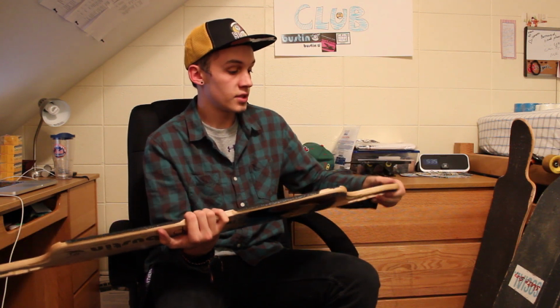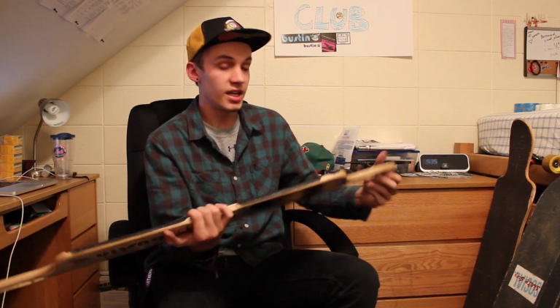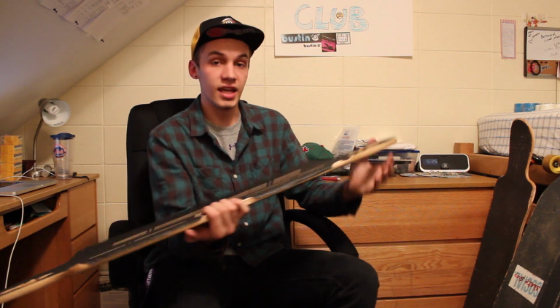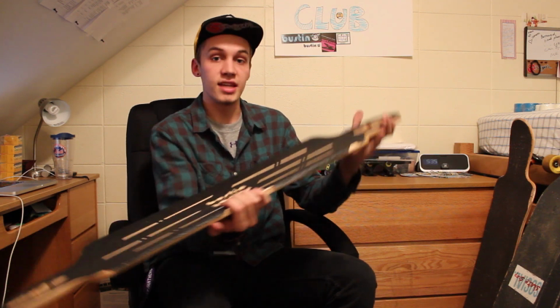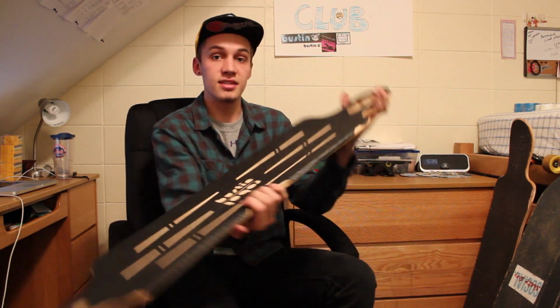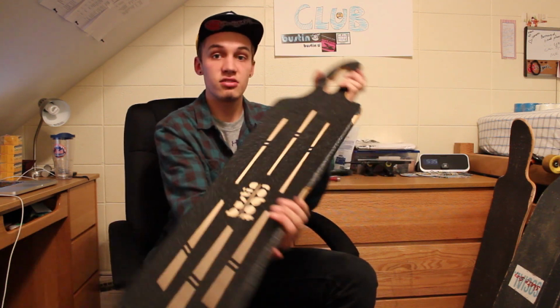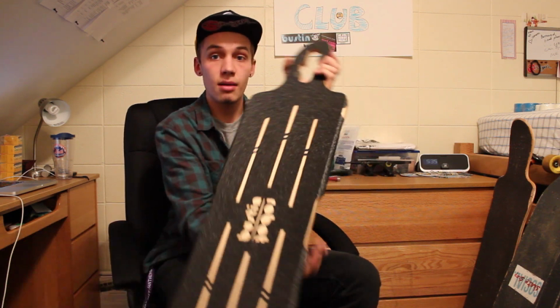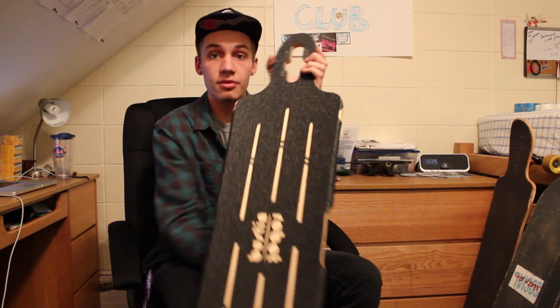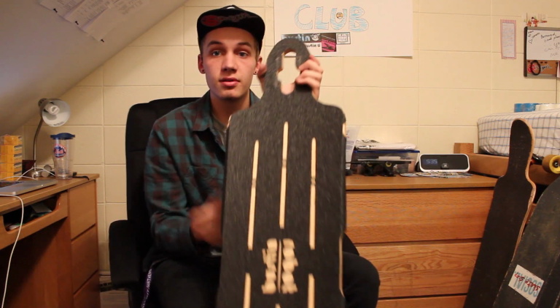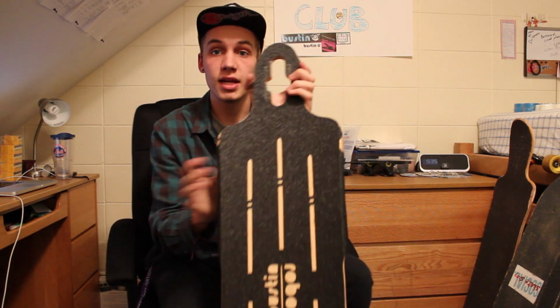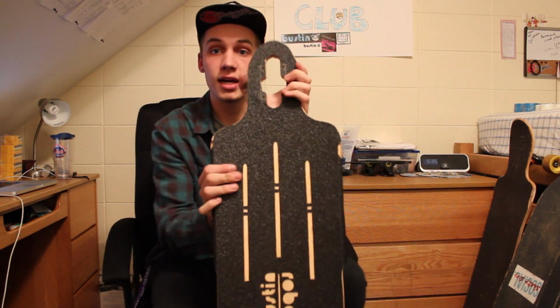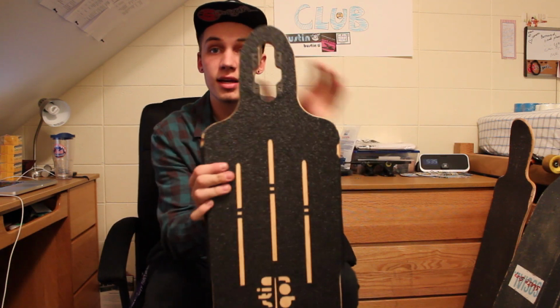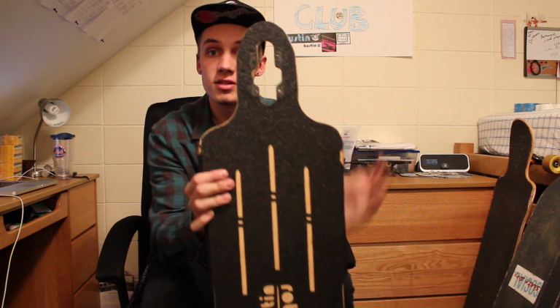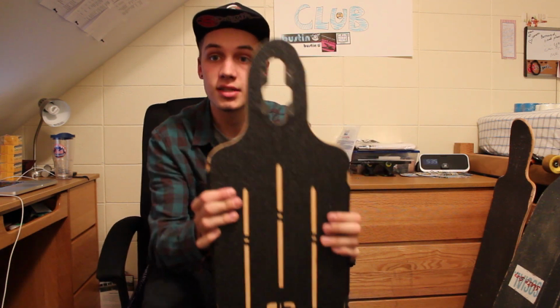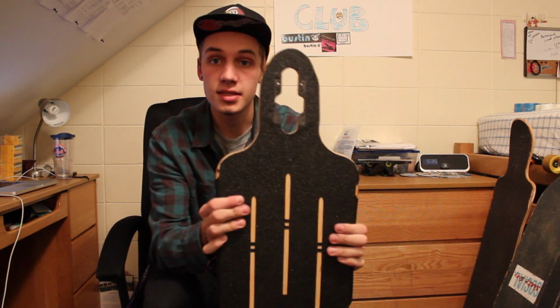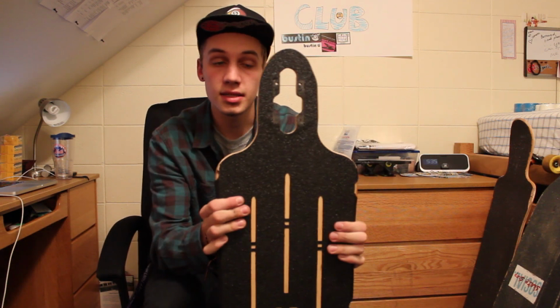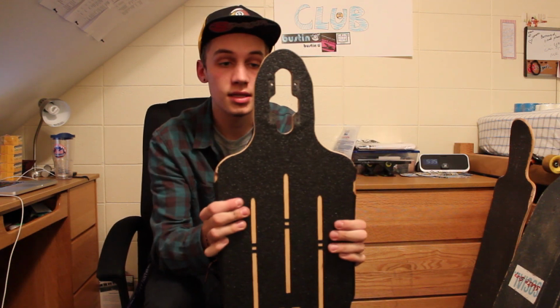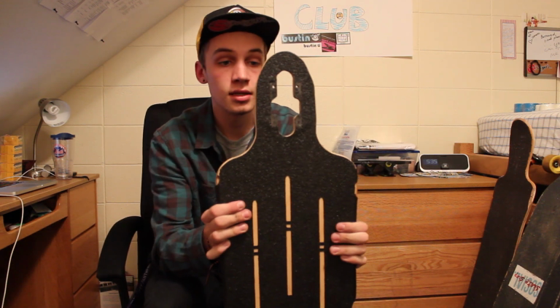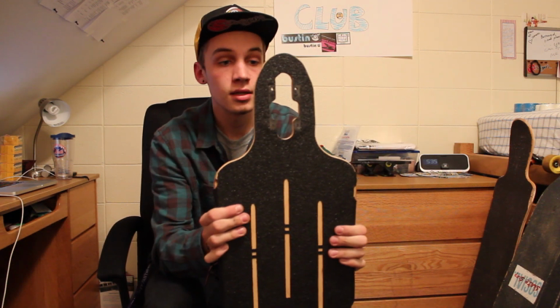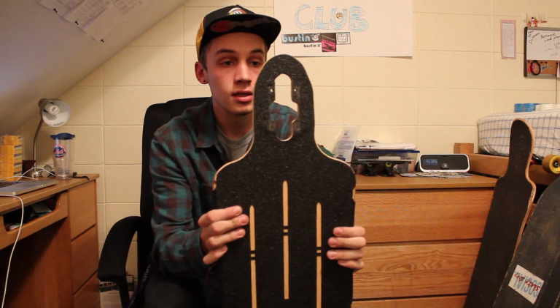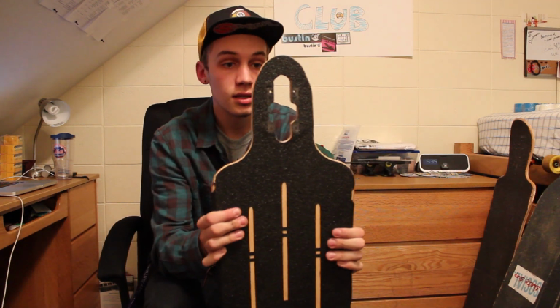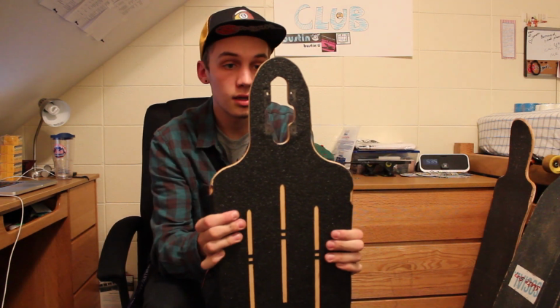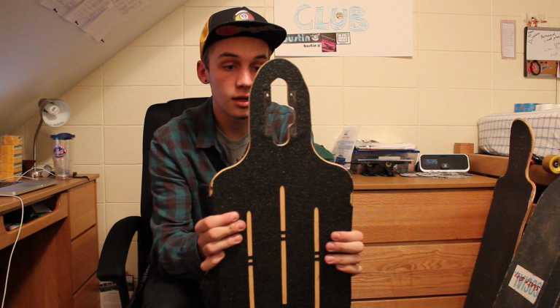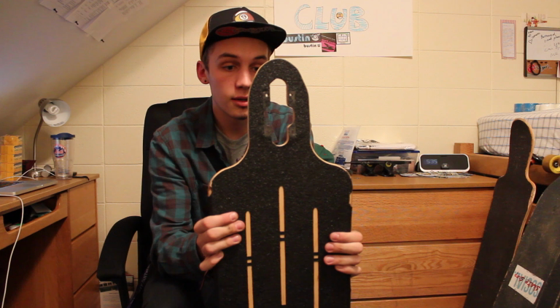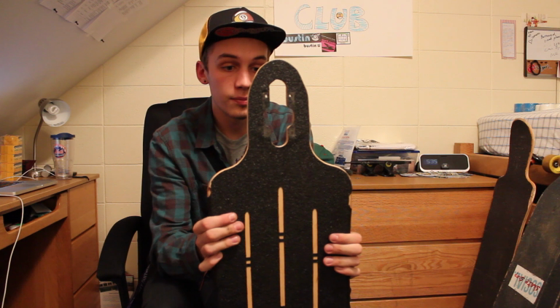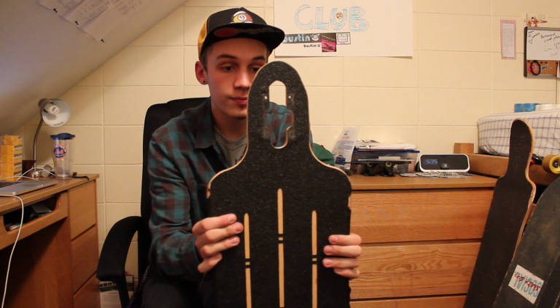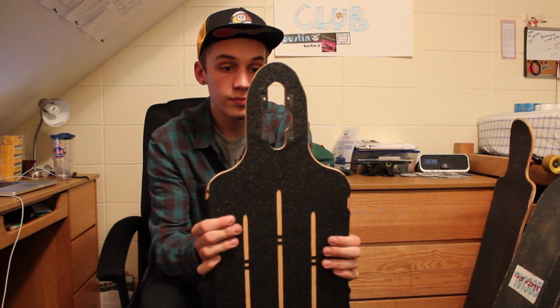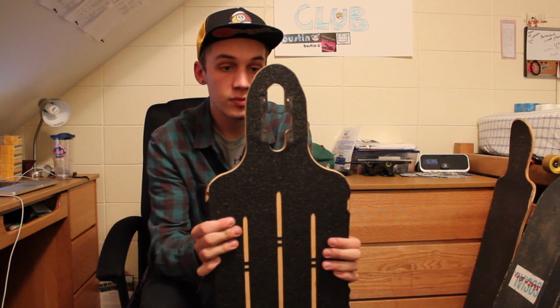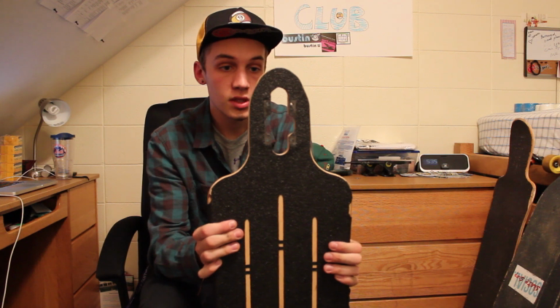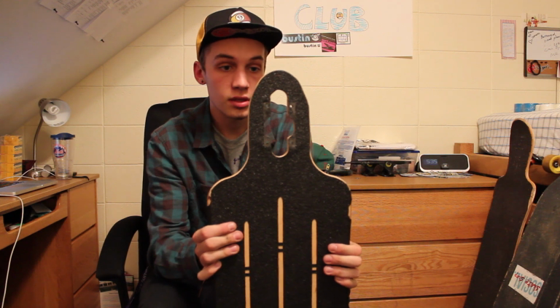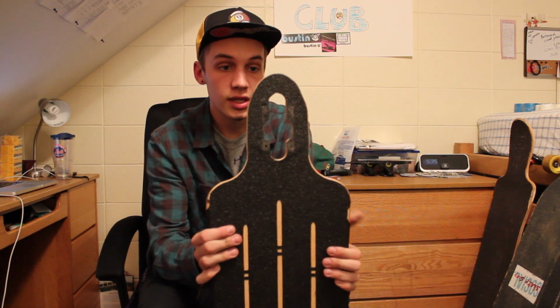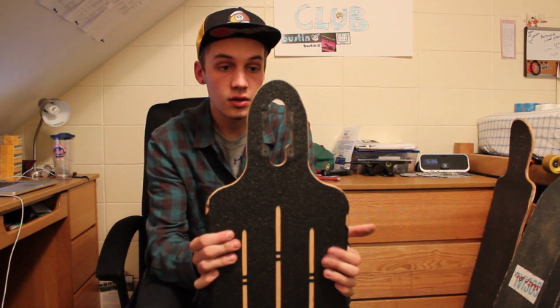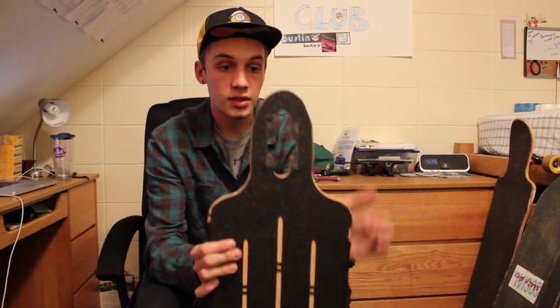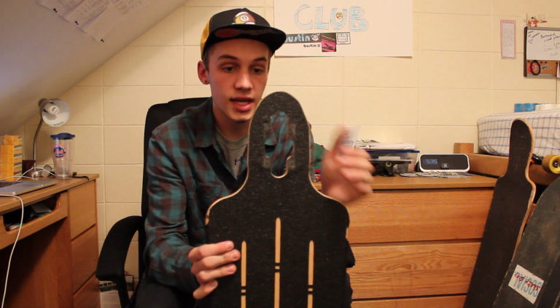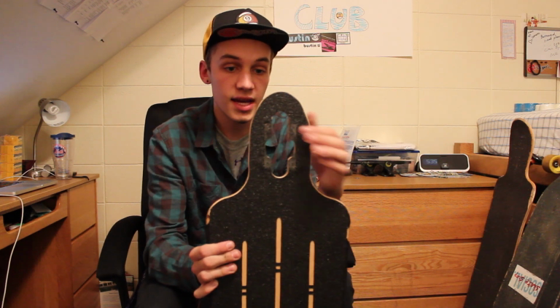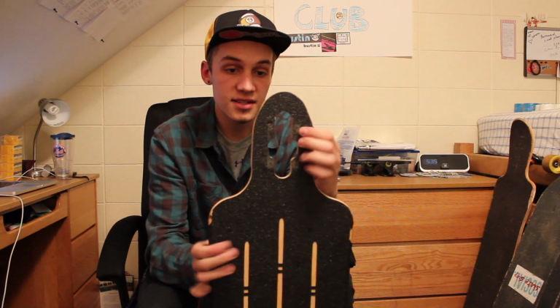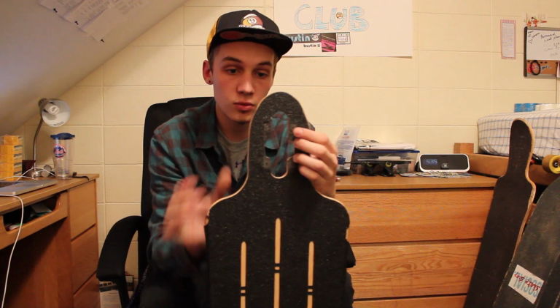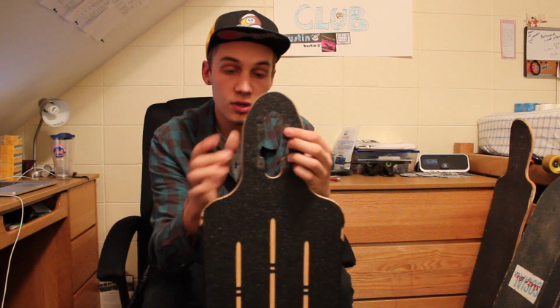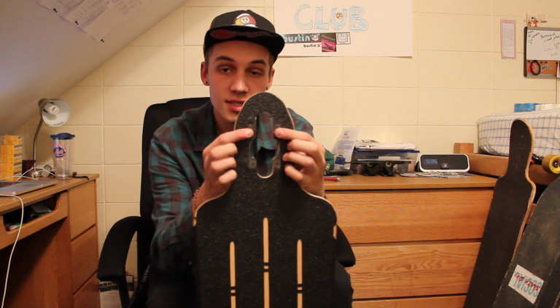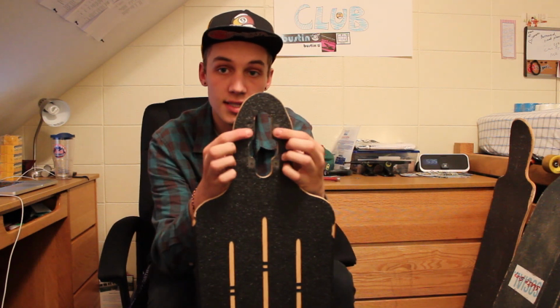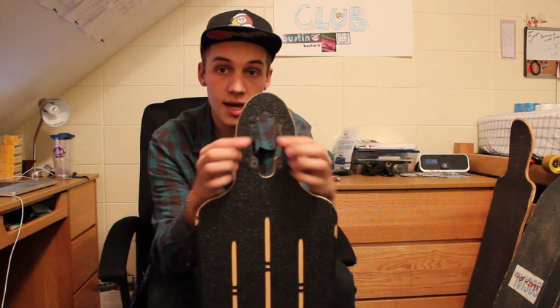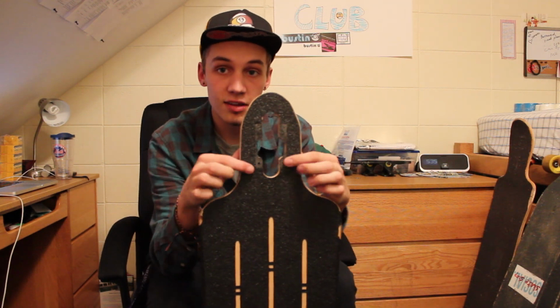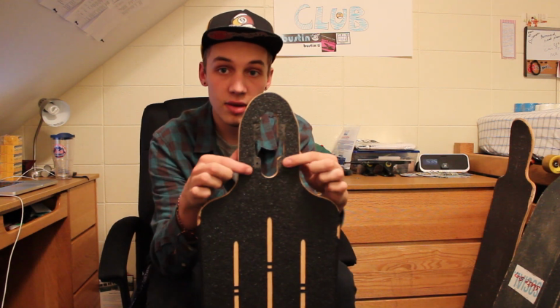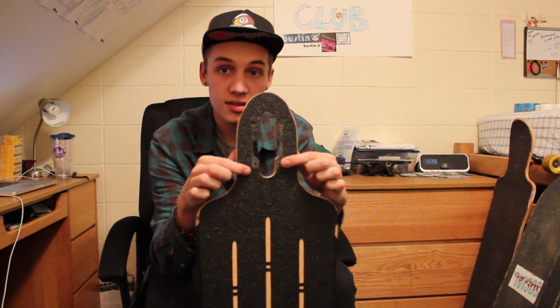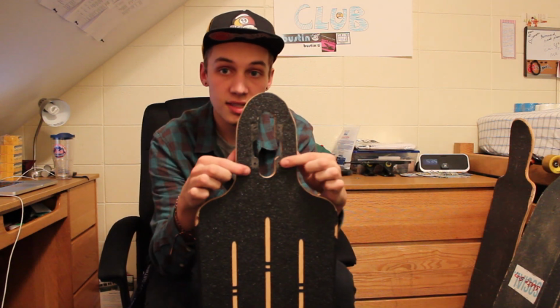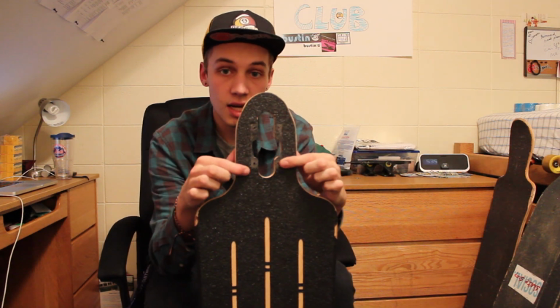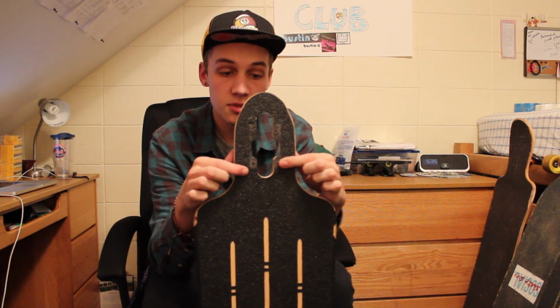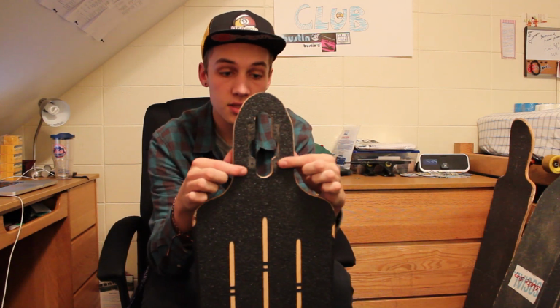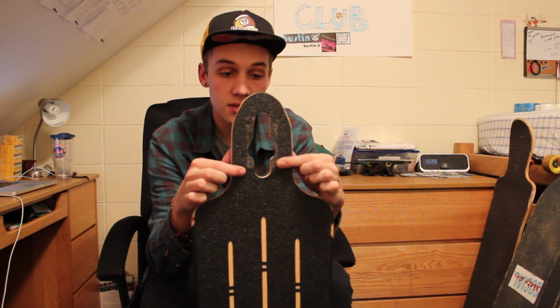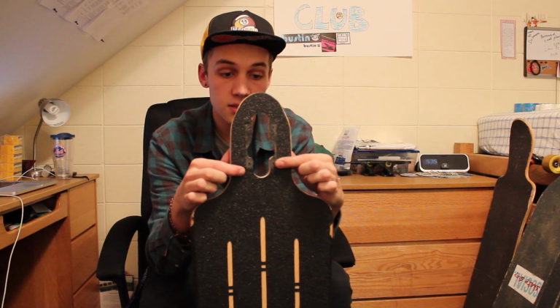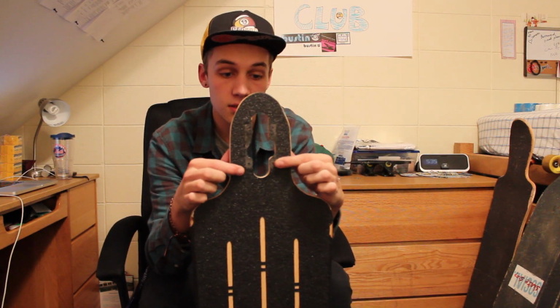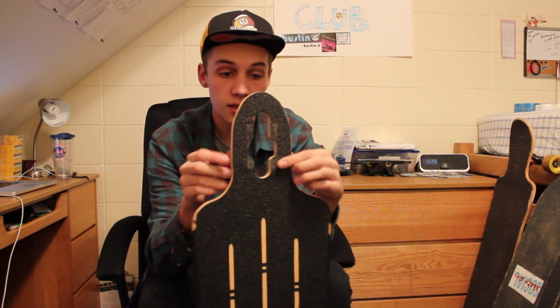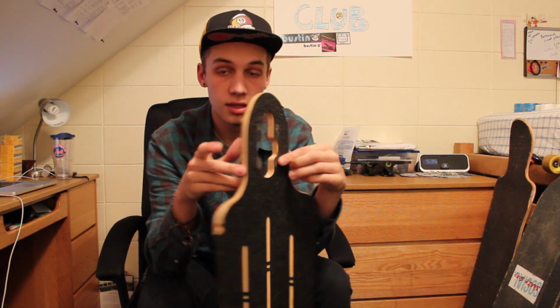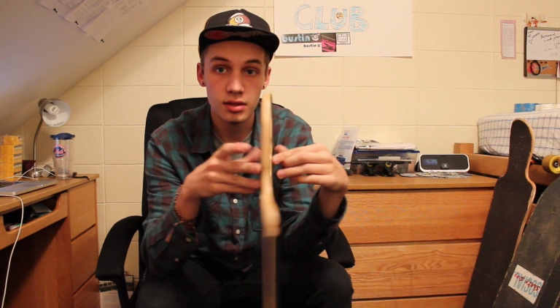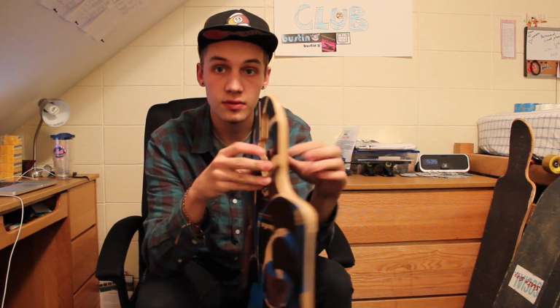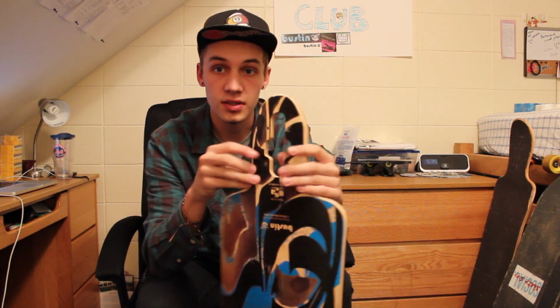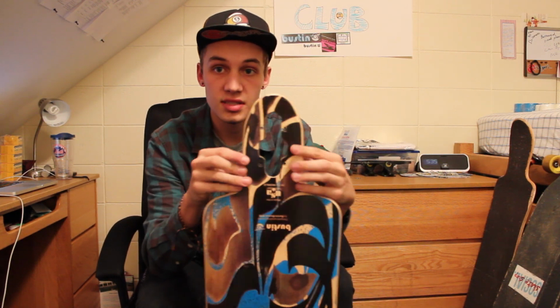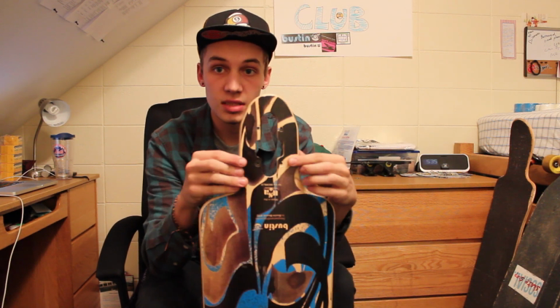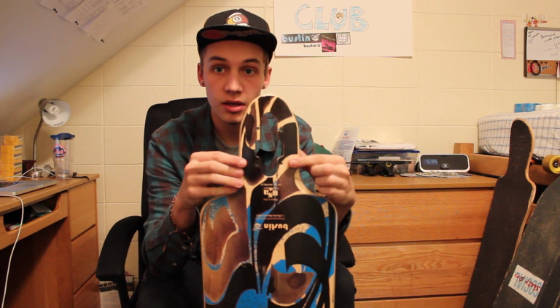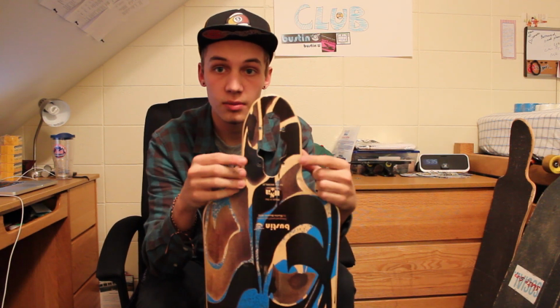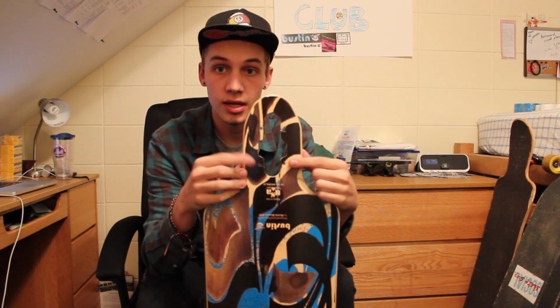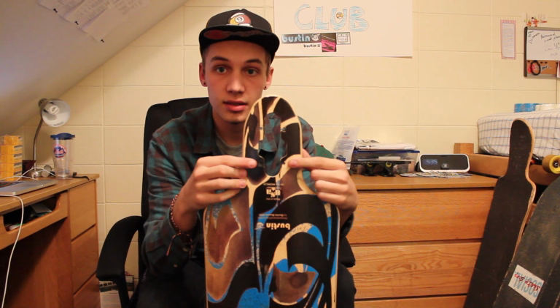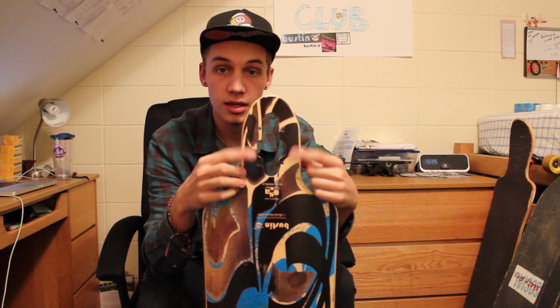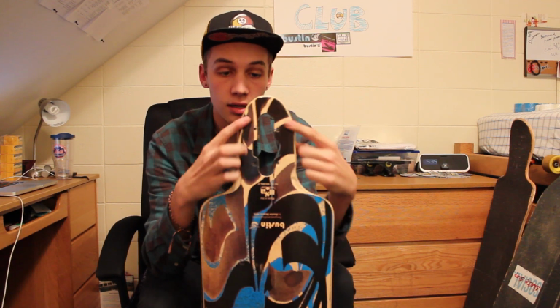It is a drop-through deck, as you can see, and it only has the one set of mounting options on it, as you can see back there.